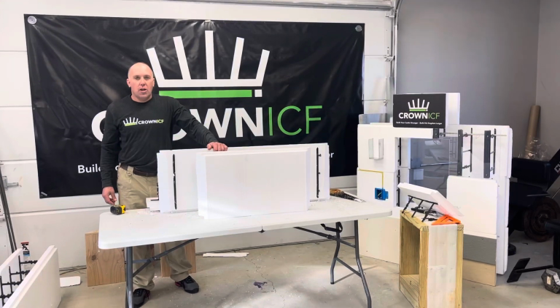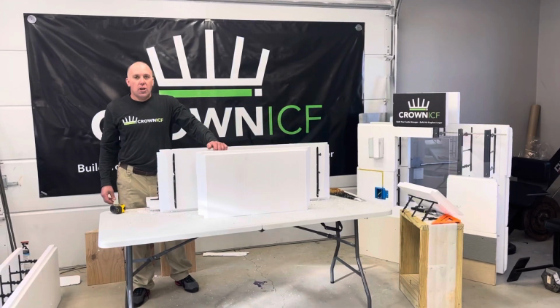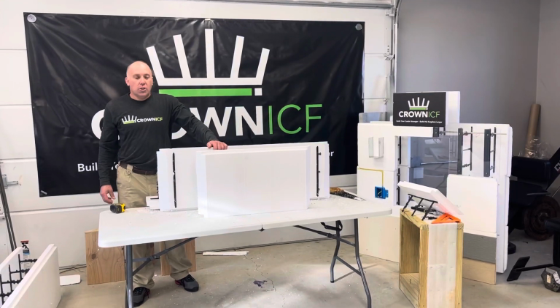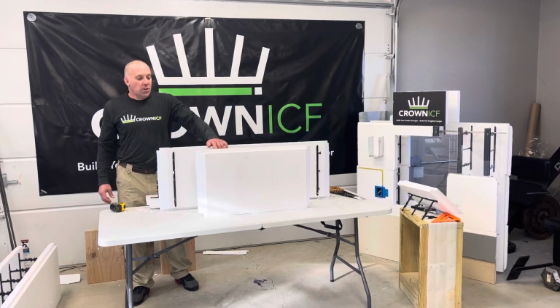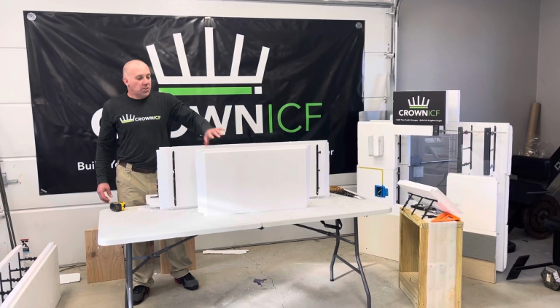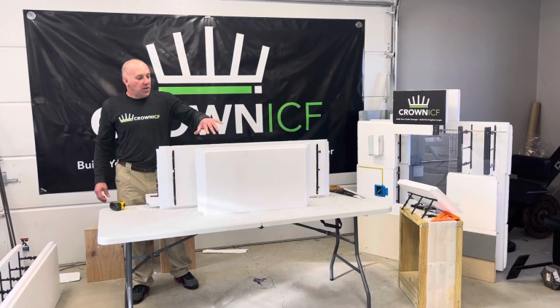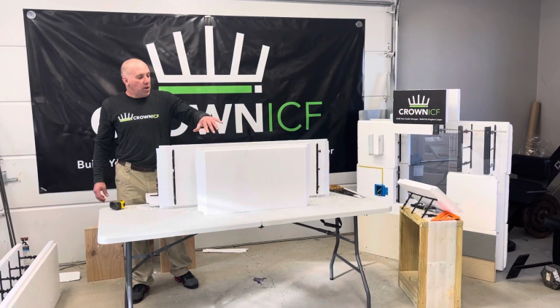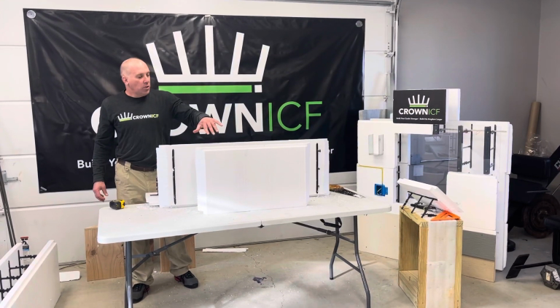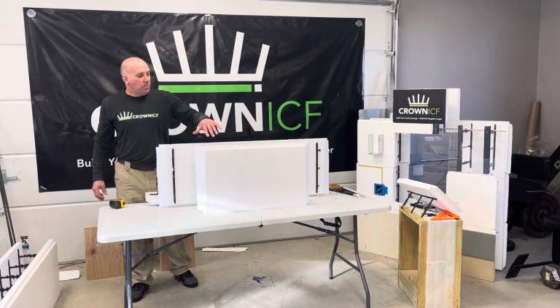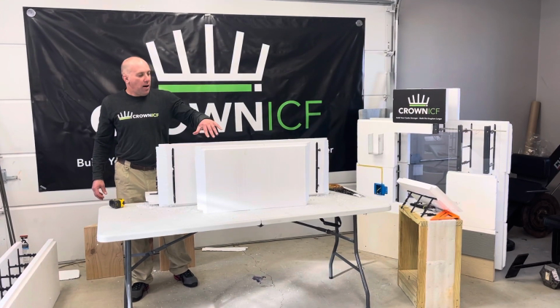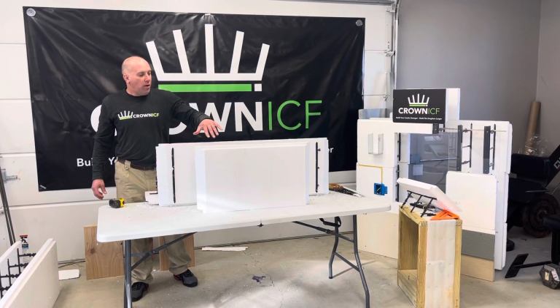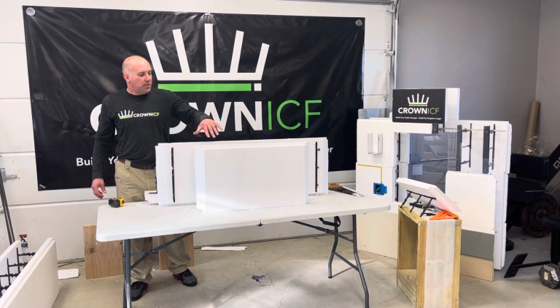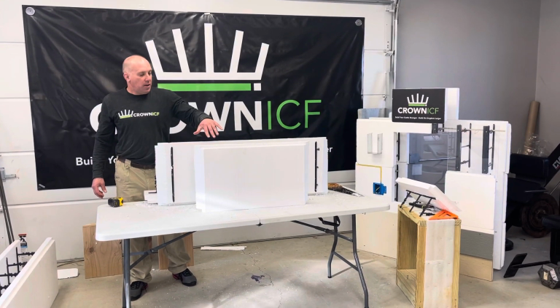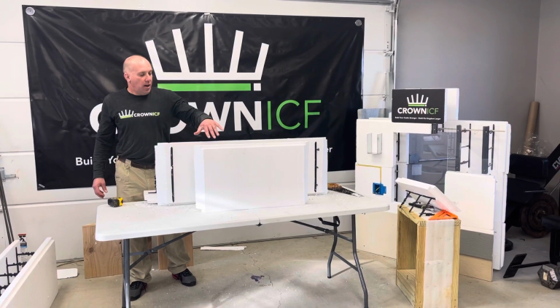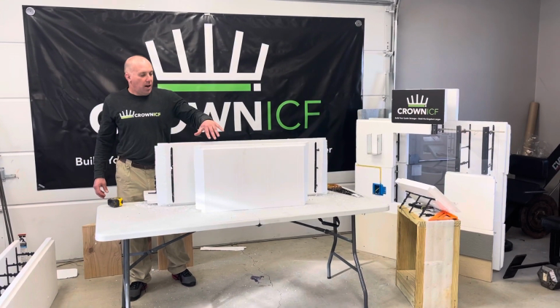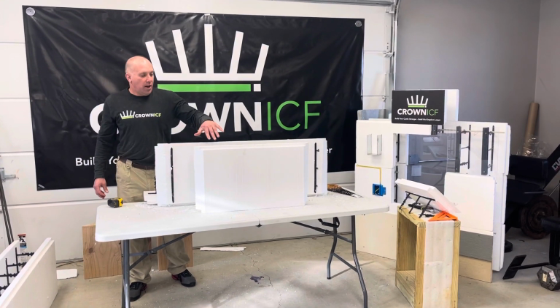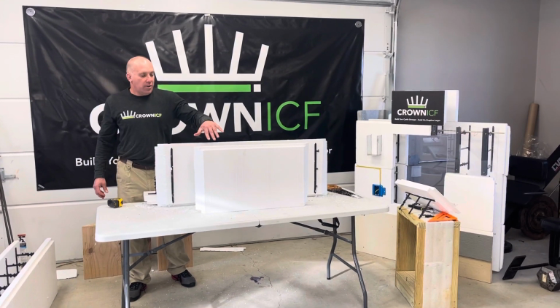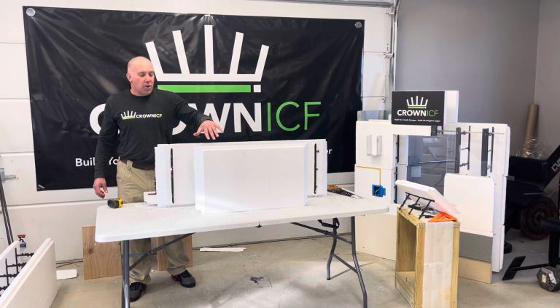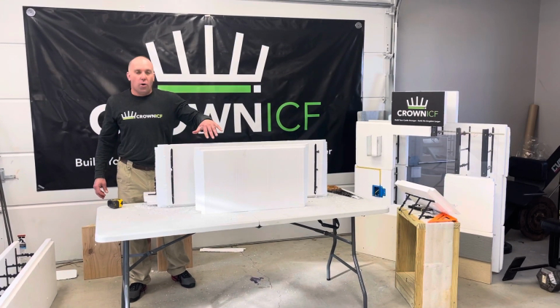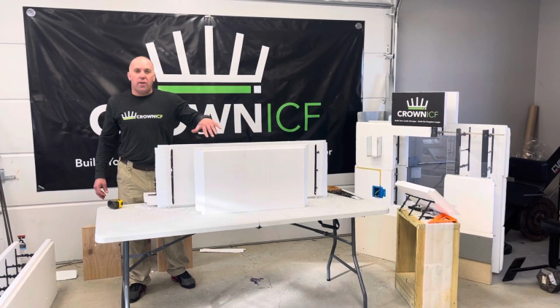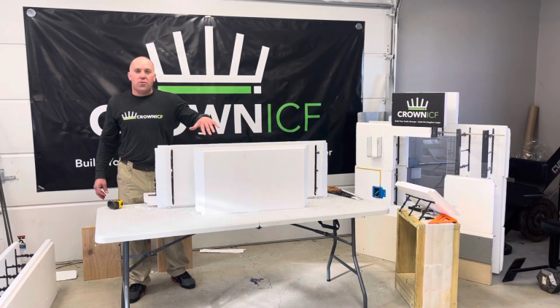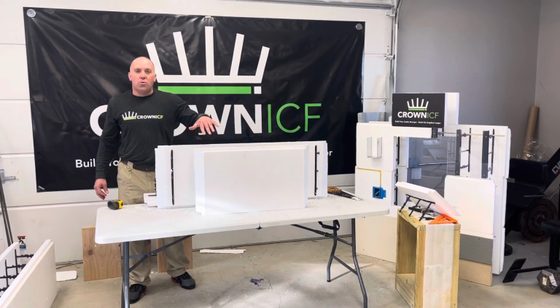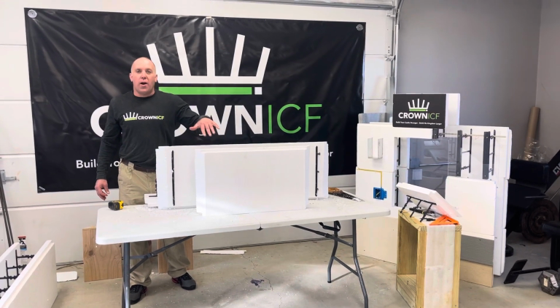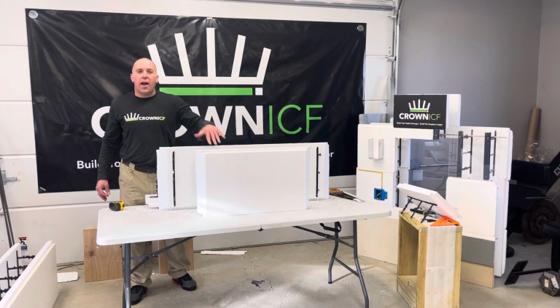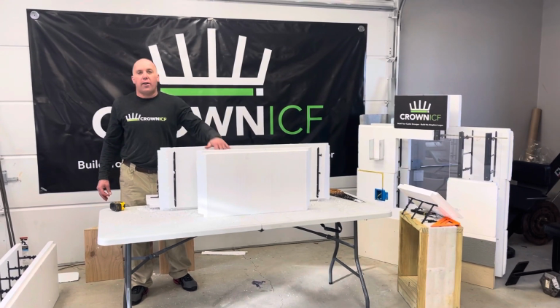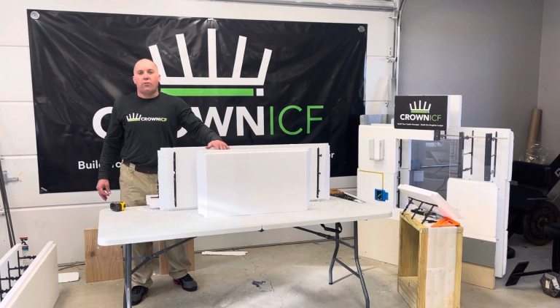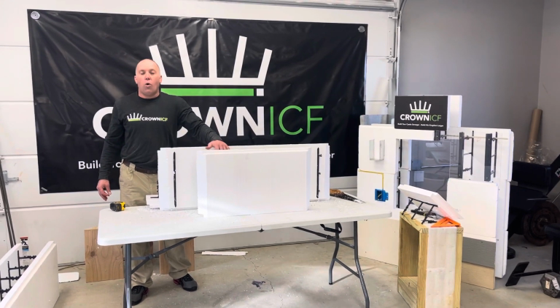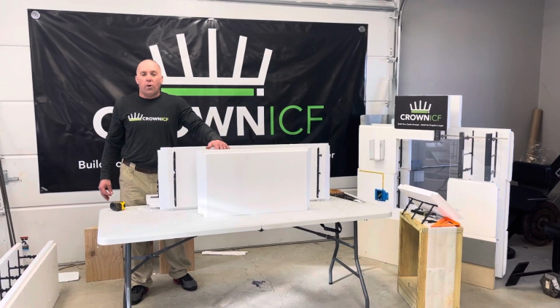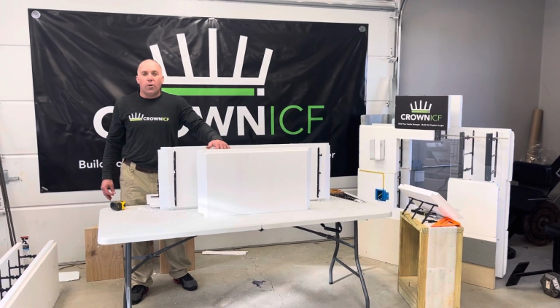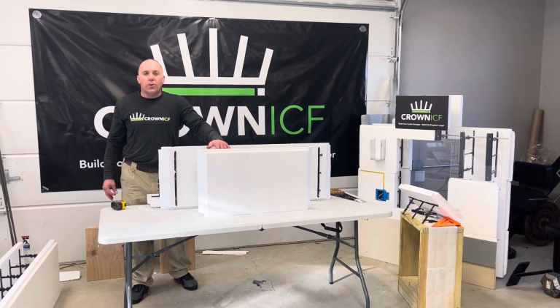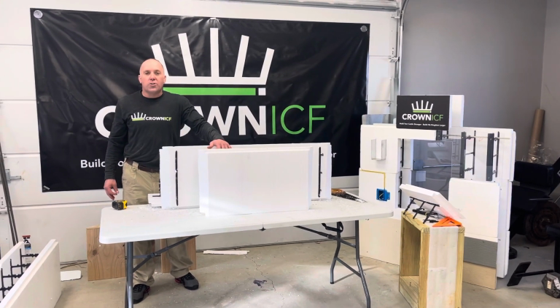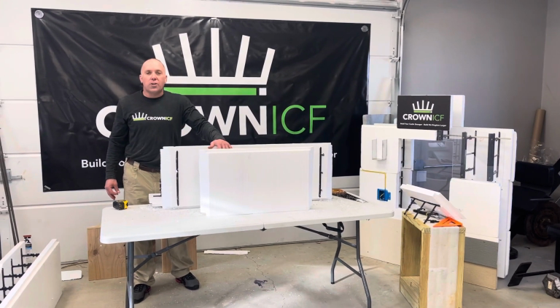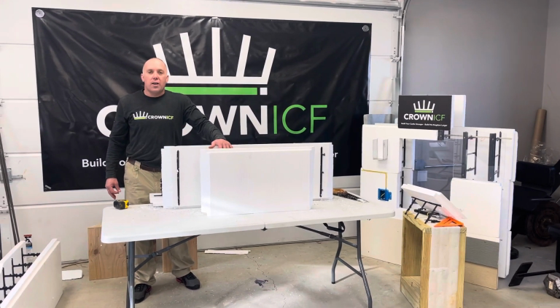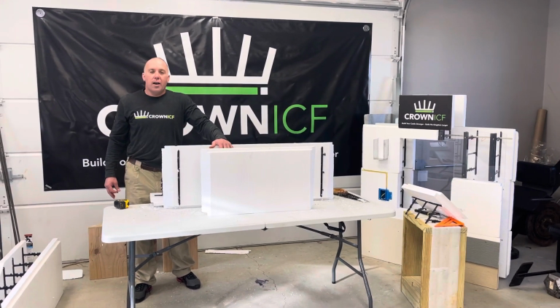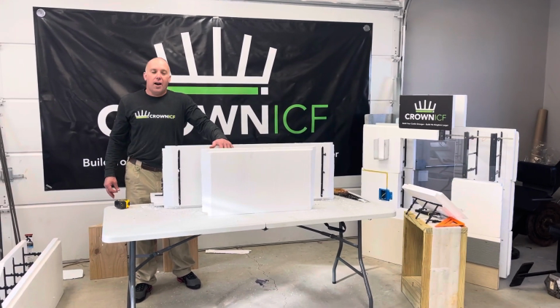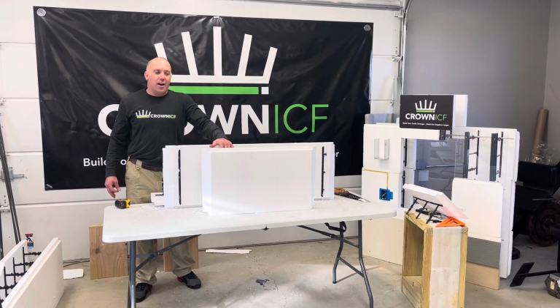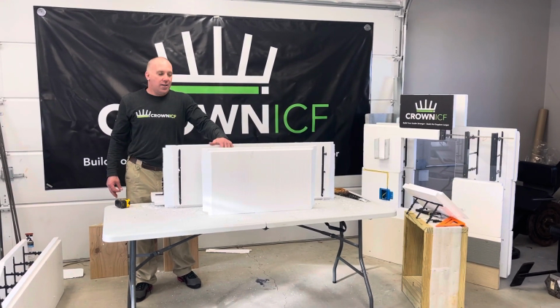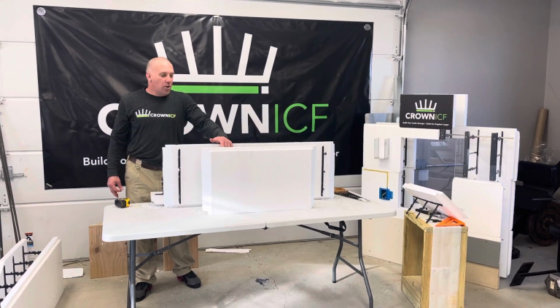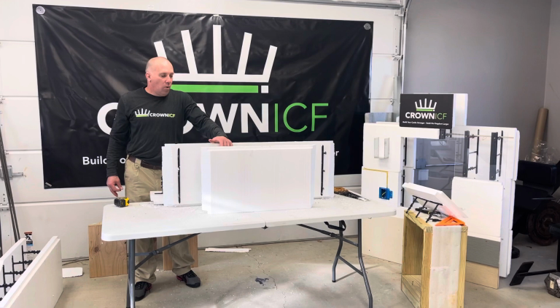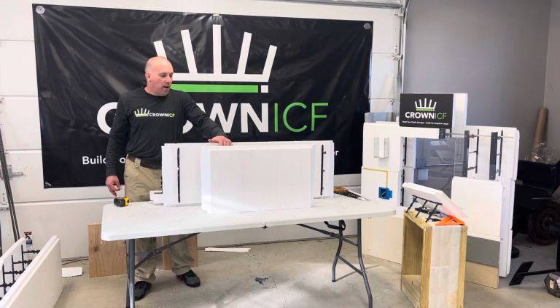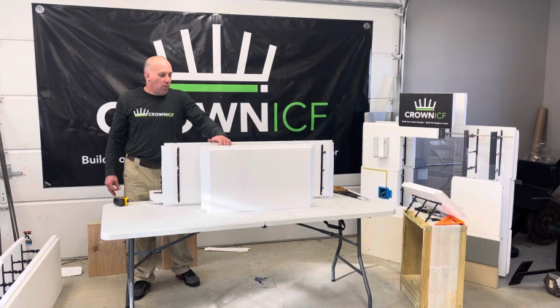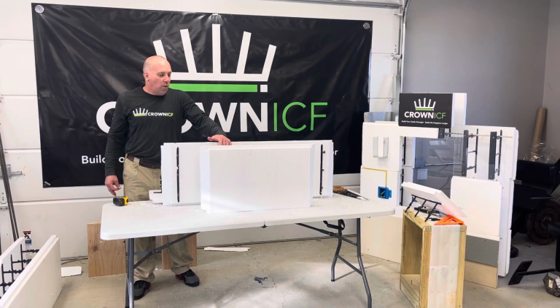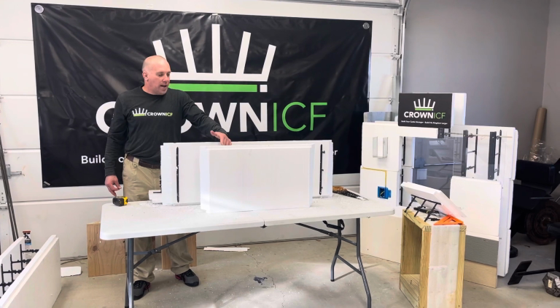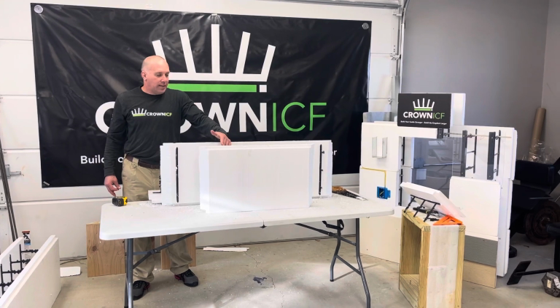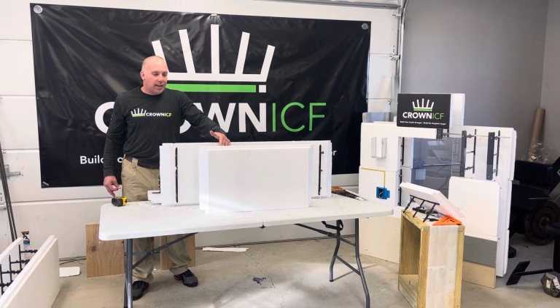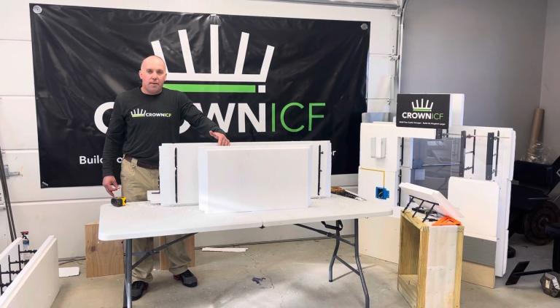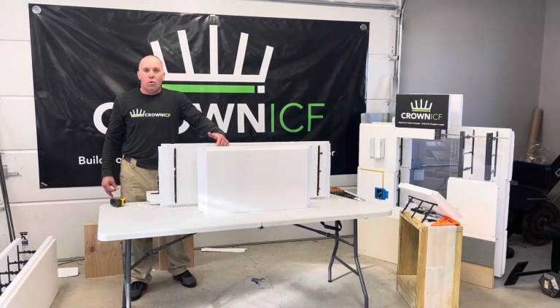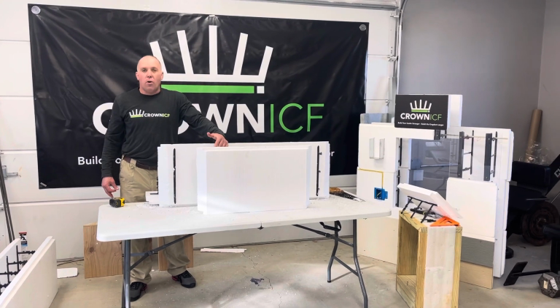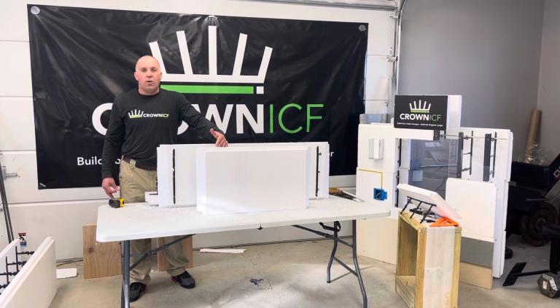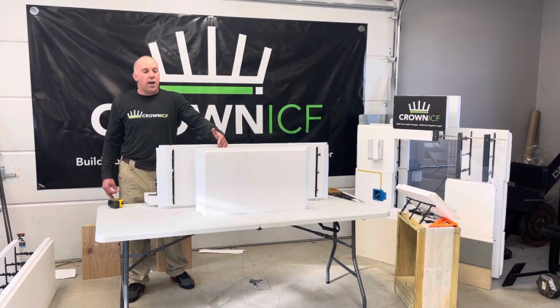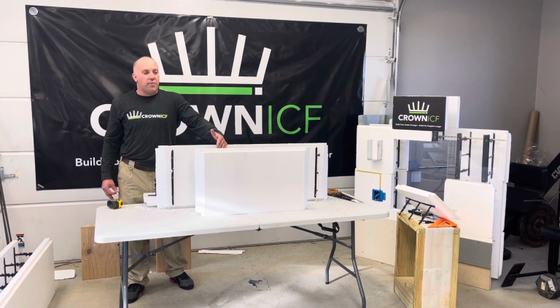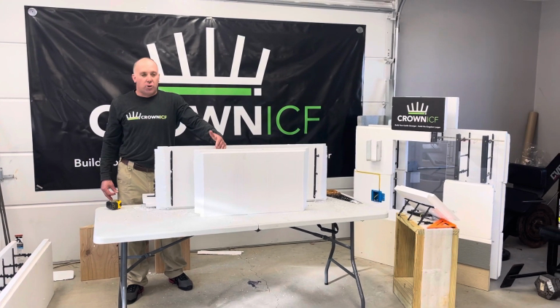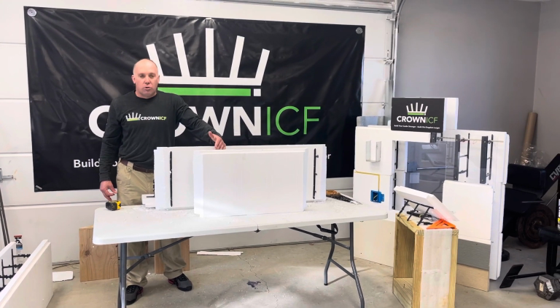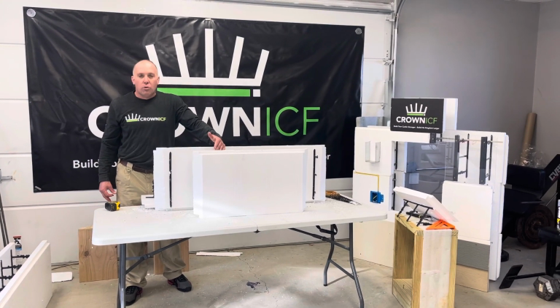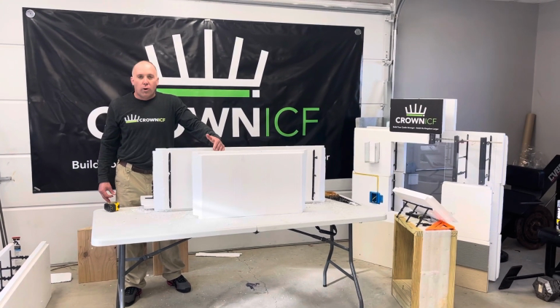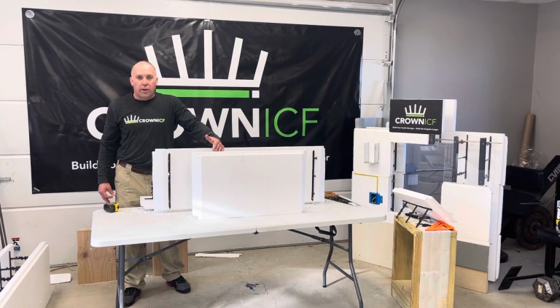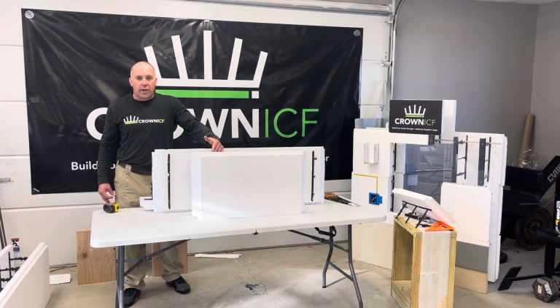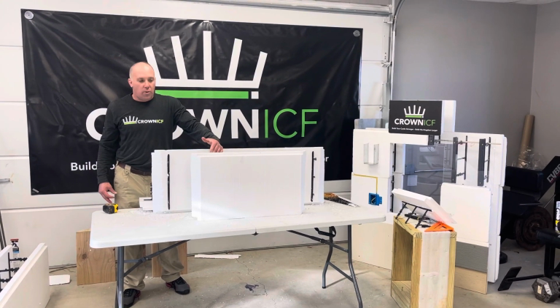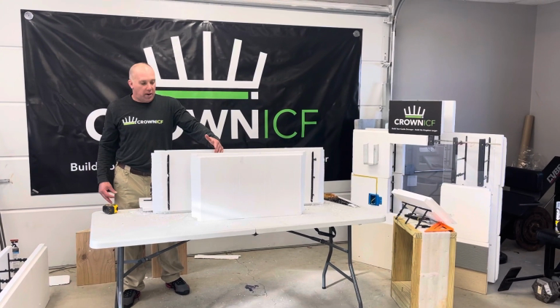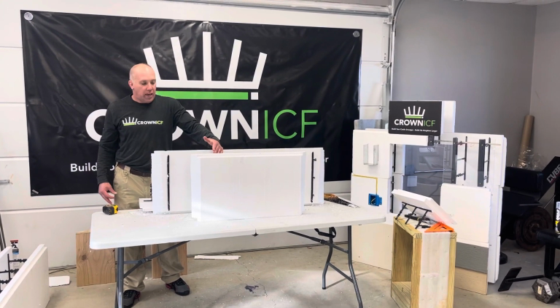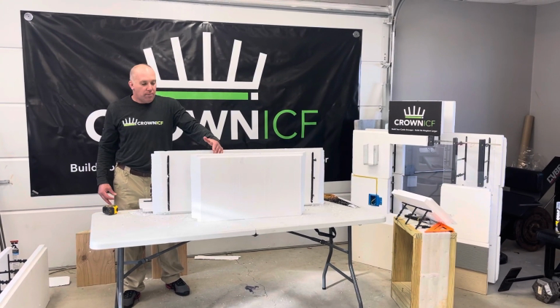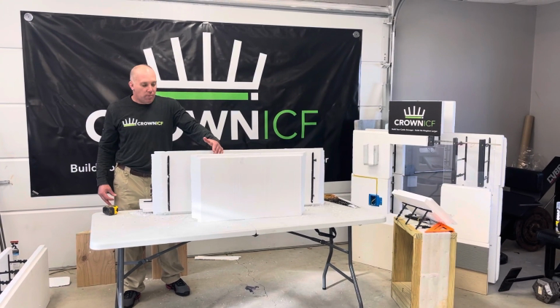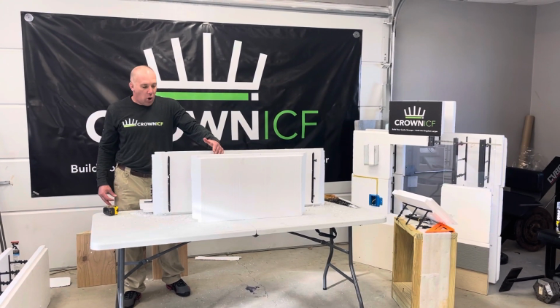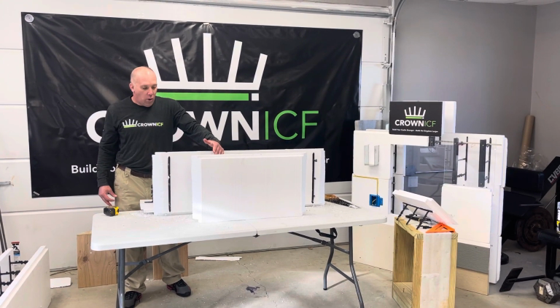This video is about, if you run out of corners, you don't want to wait to get more. You have the crew working, you want to keep them going.